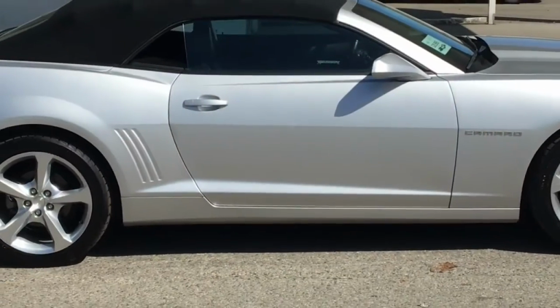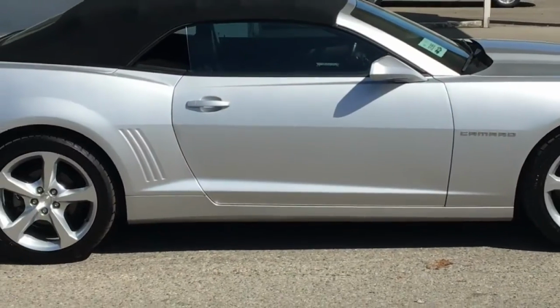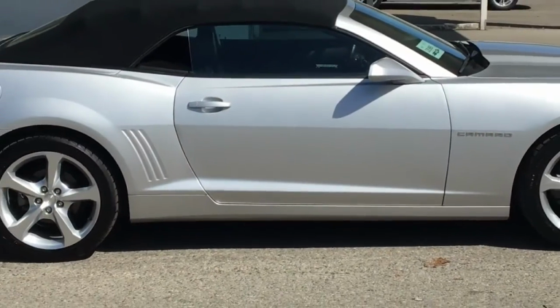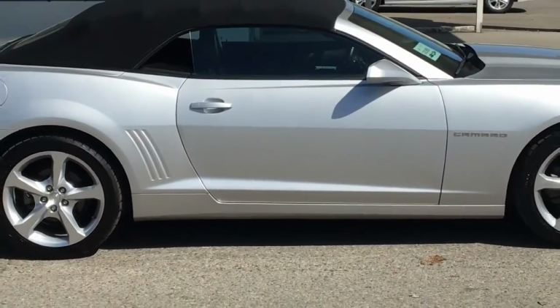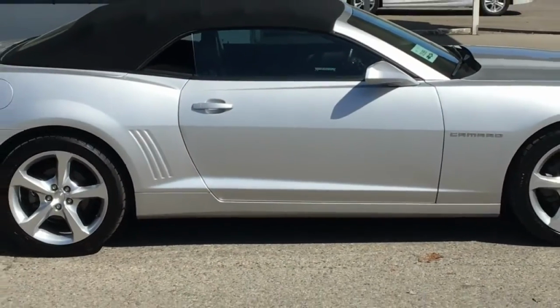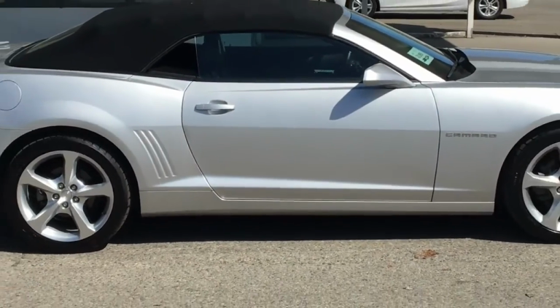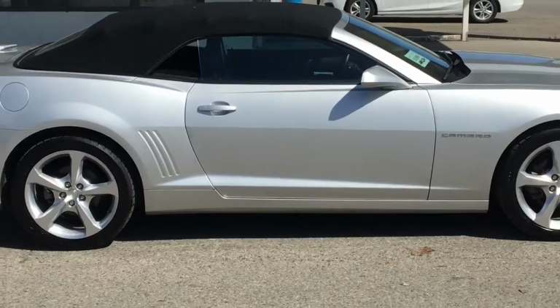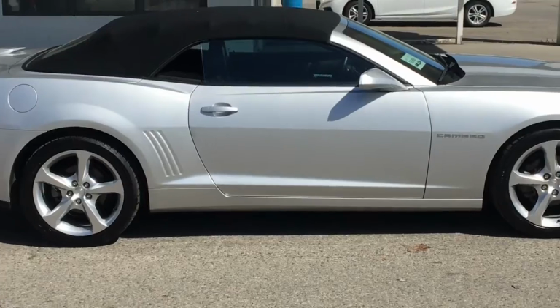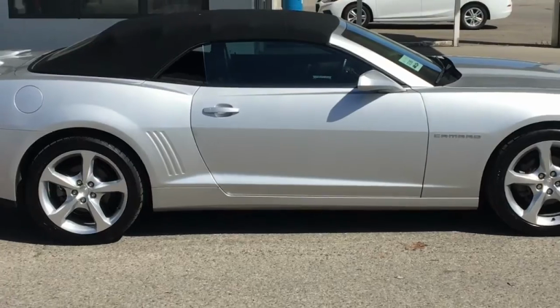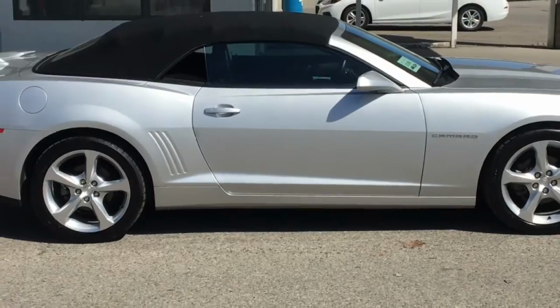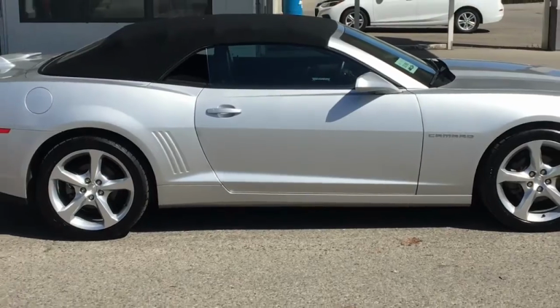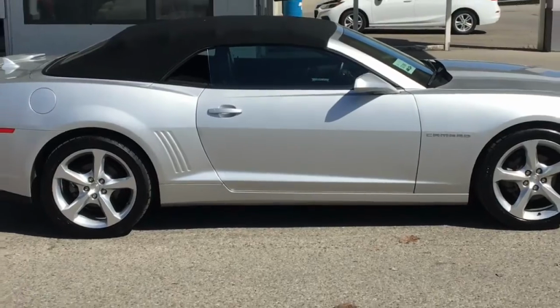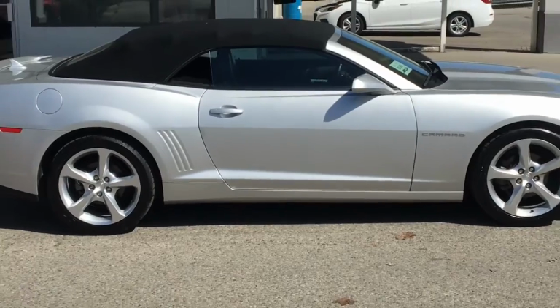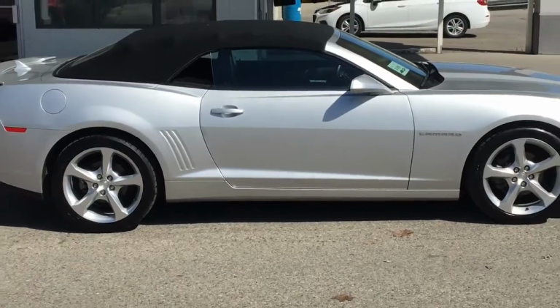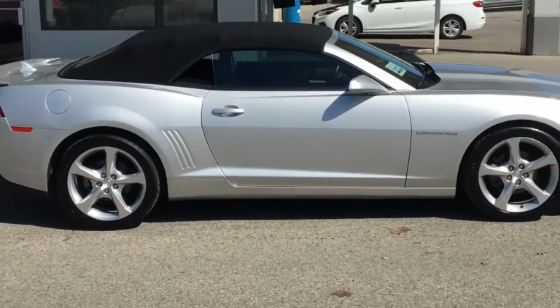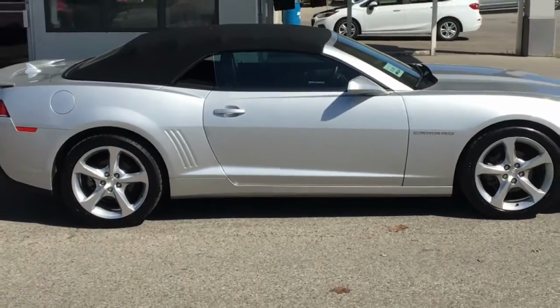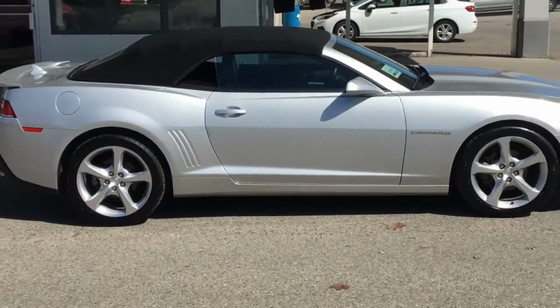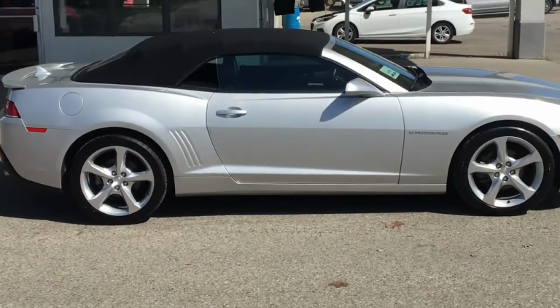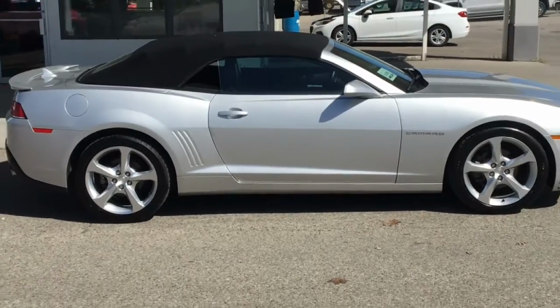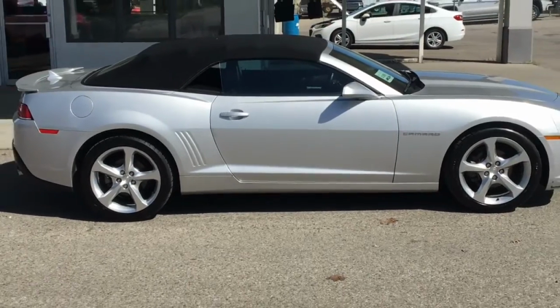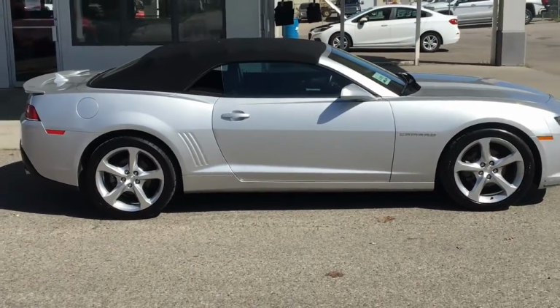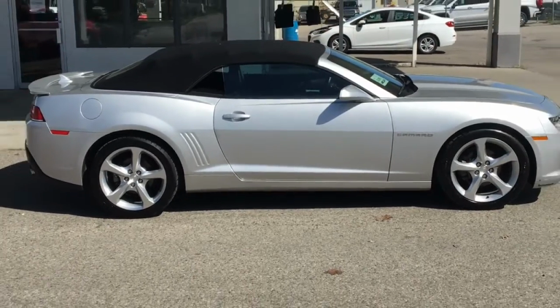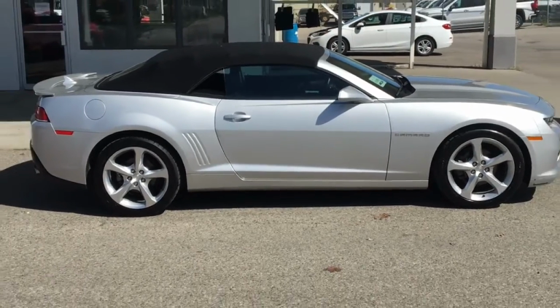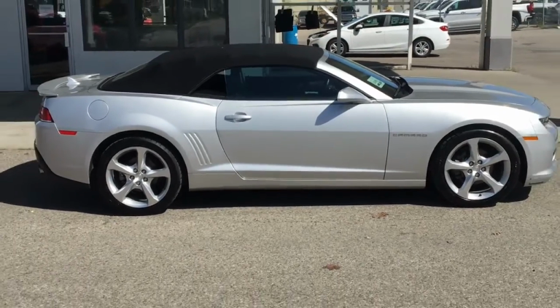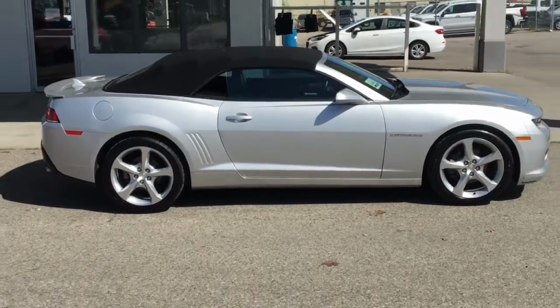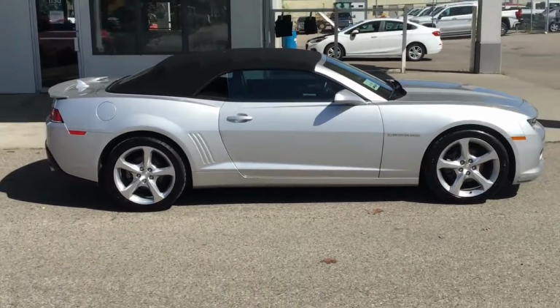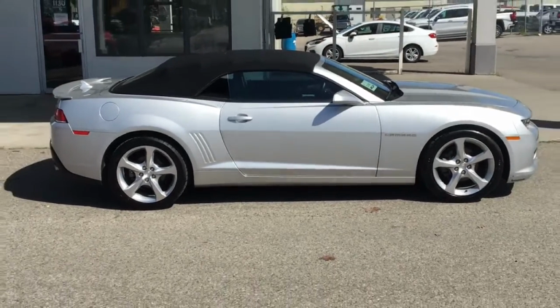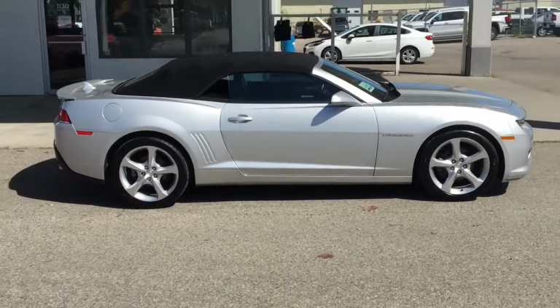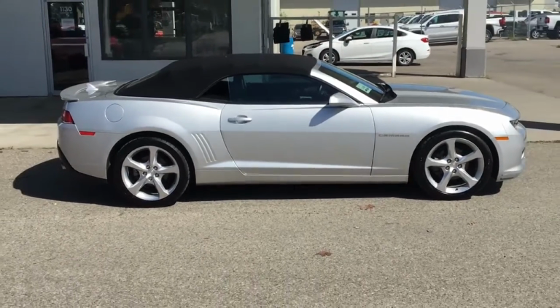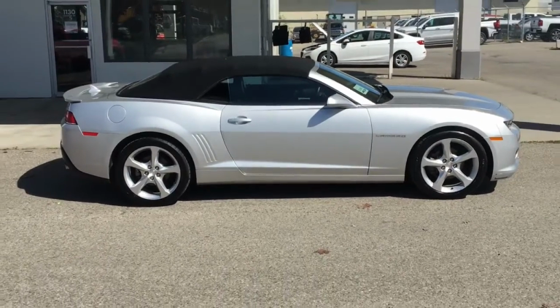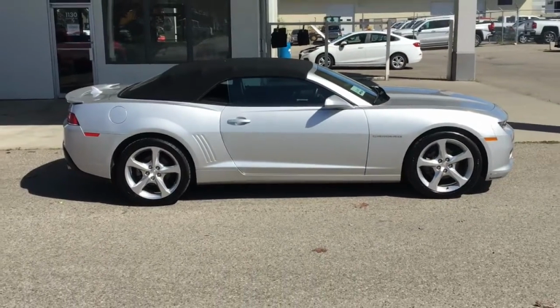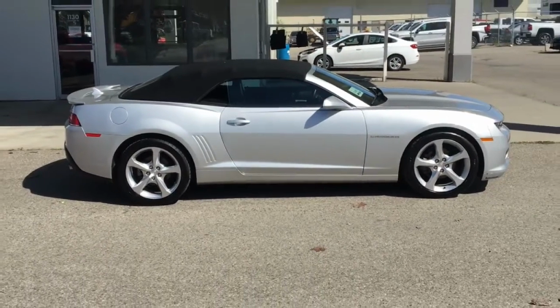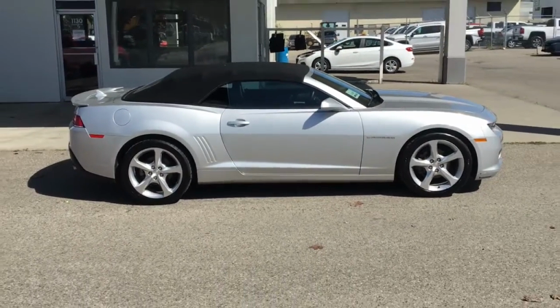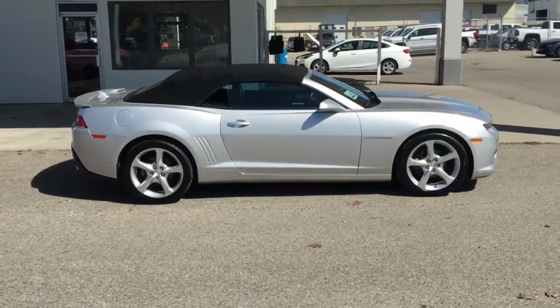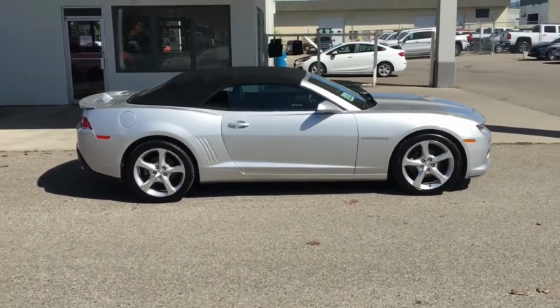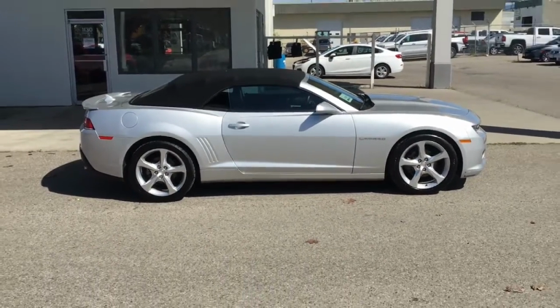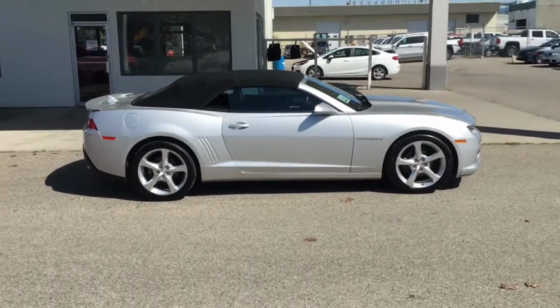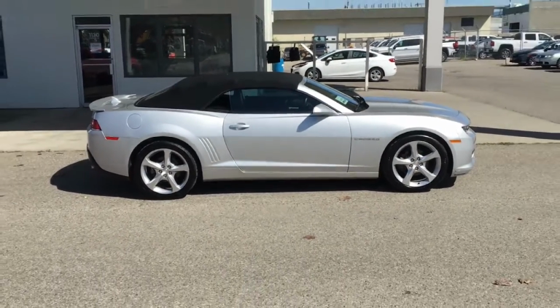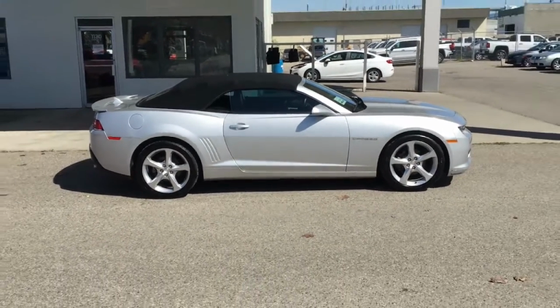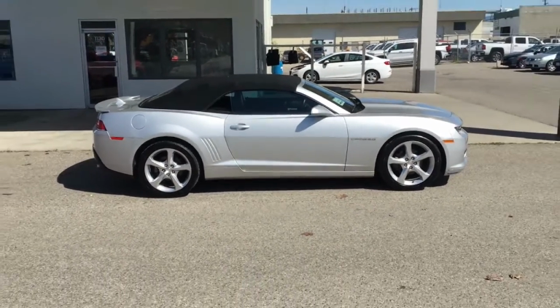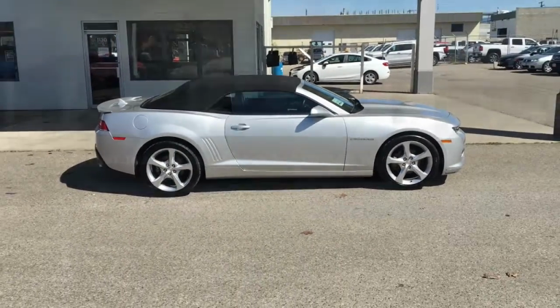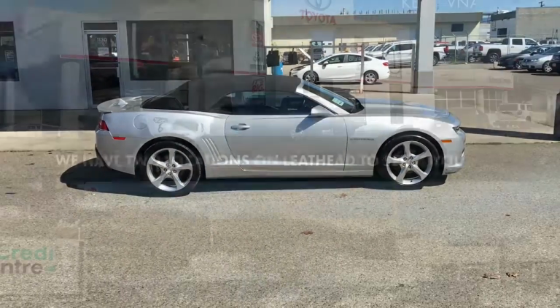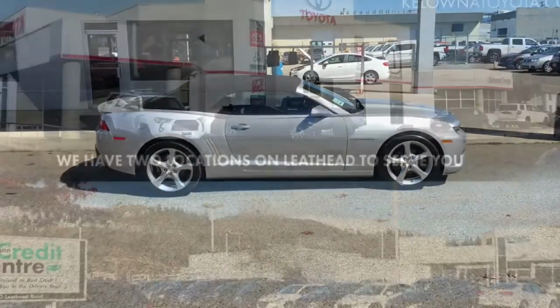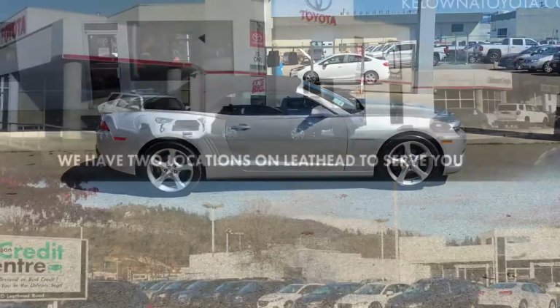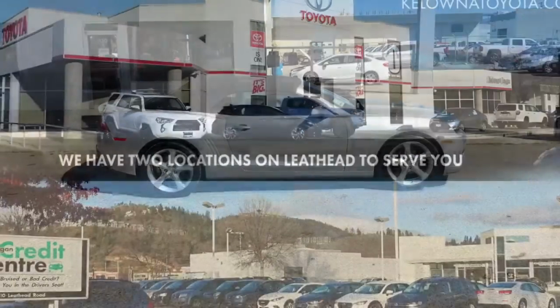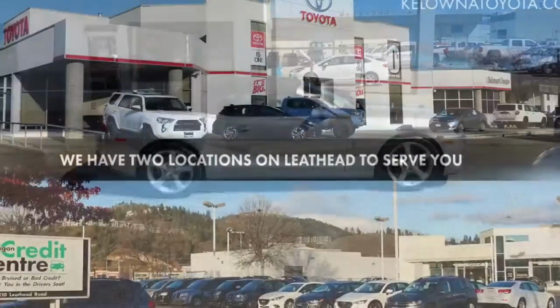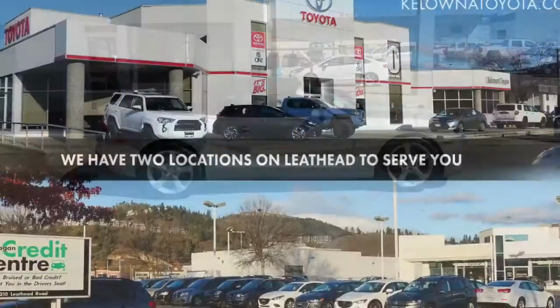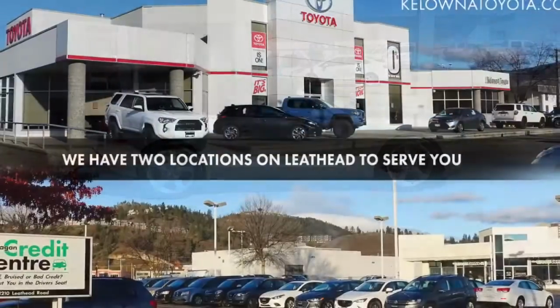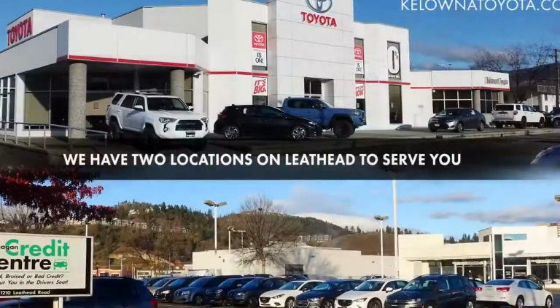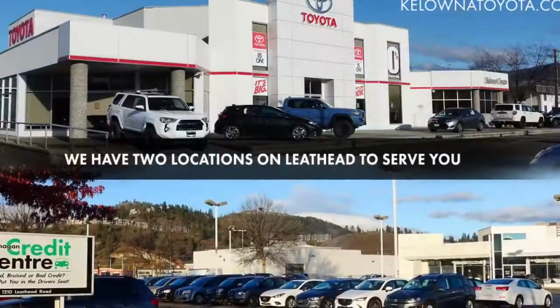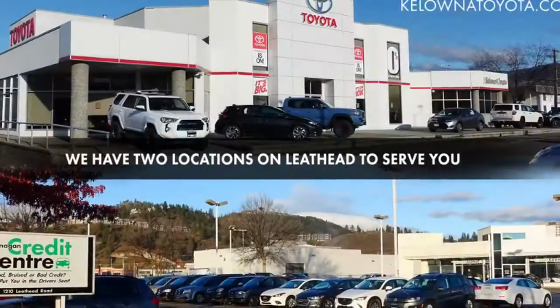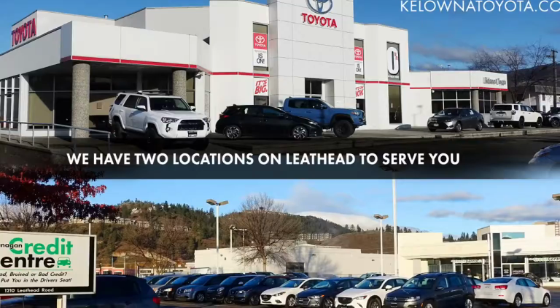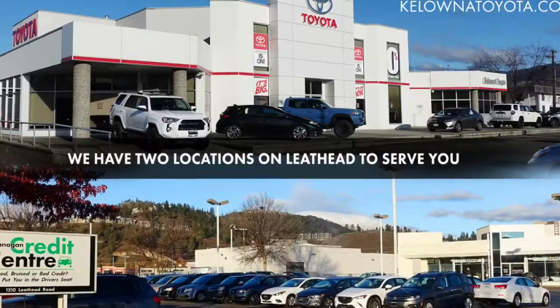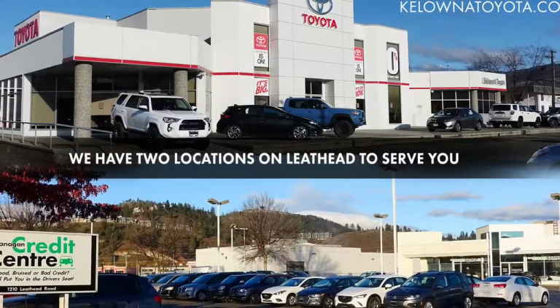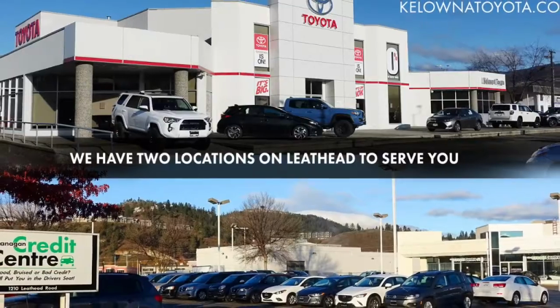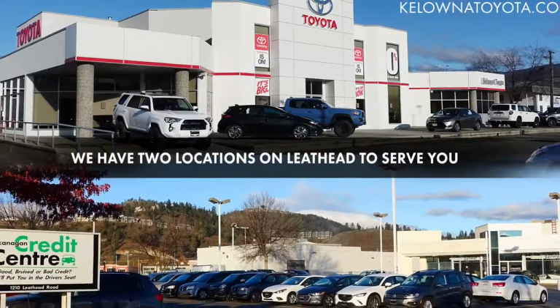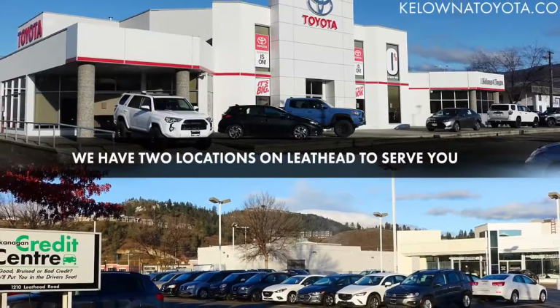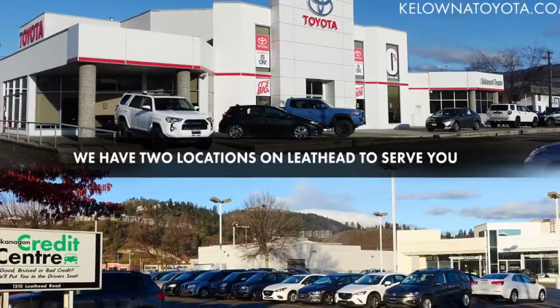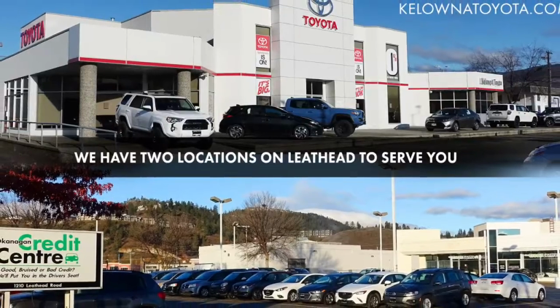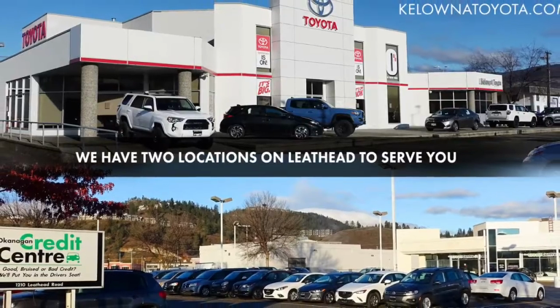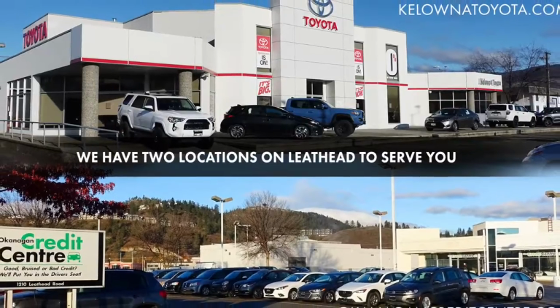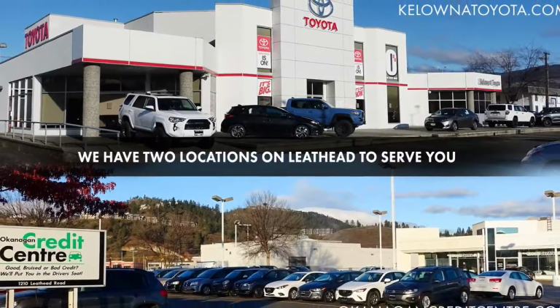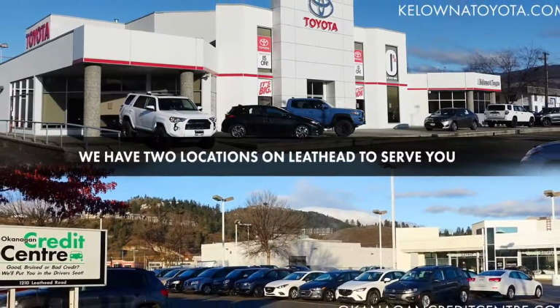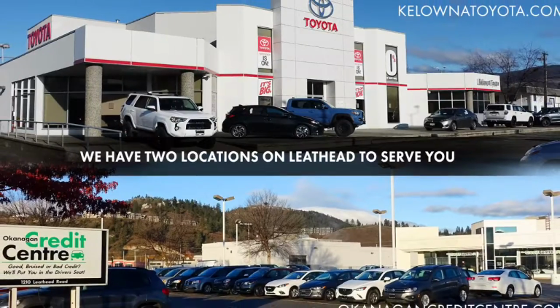Enjoy top-down cruising in the Okanagan. Call today to book your test drive or stop by for a look. We're located on Leithhead Road in Kelowna.